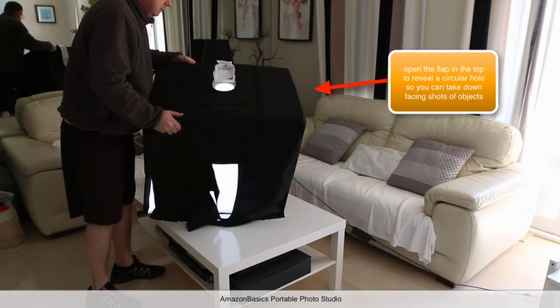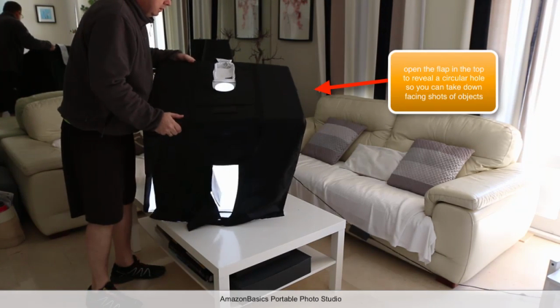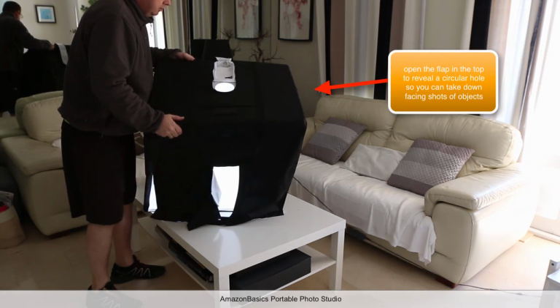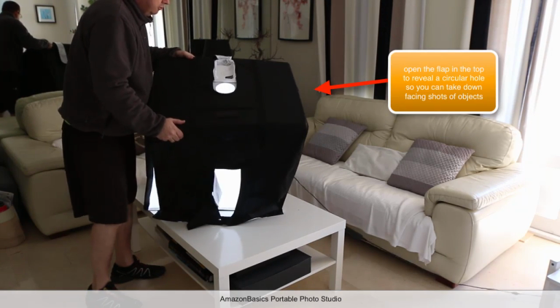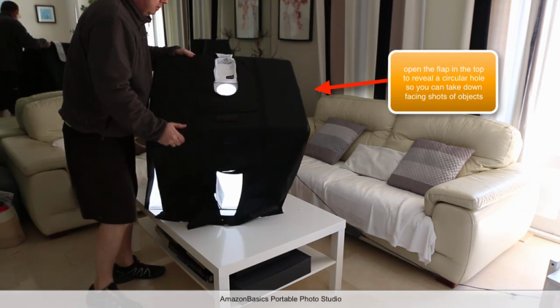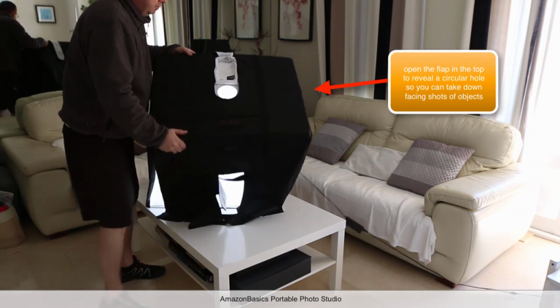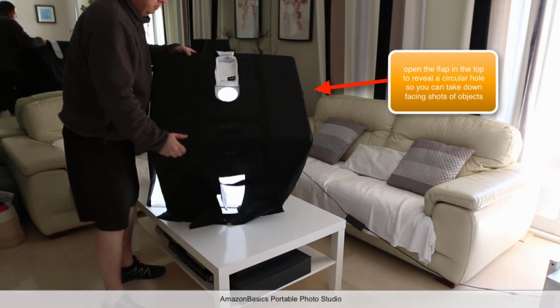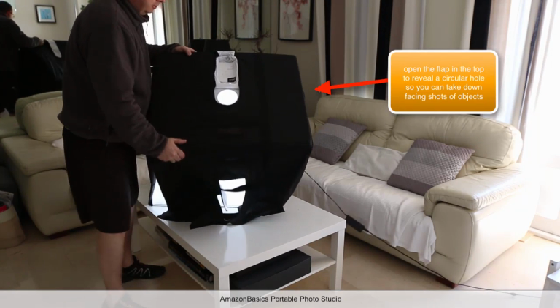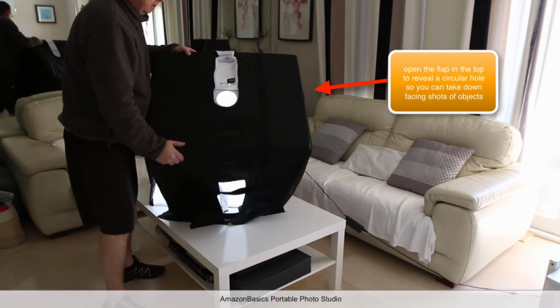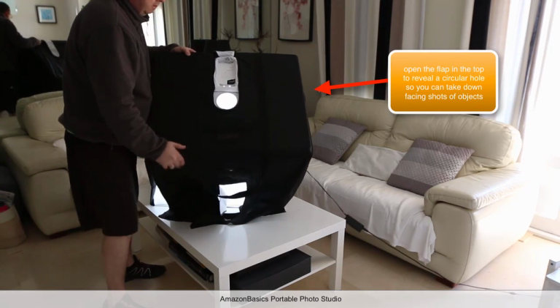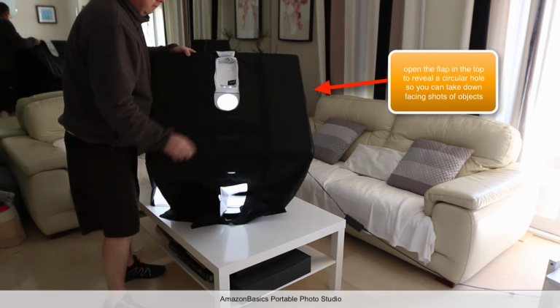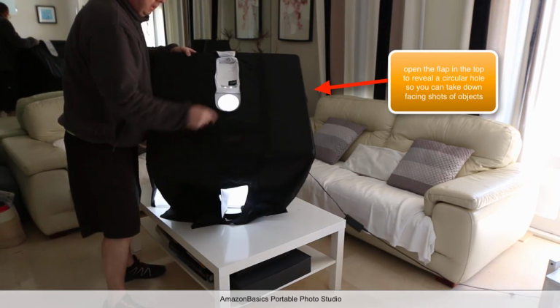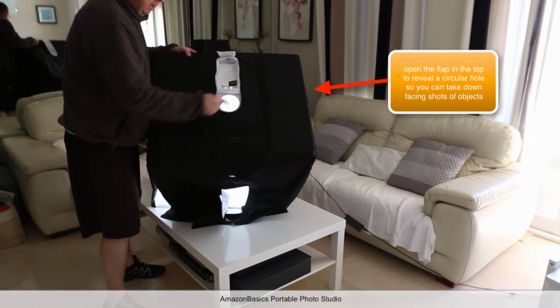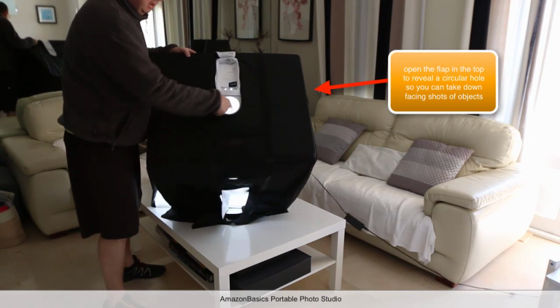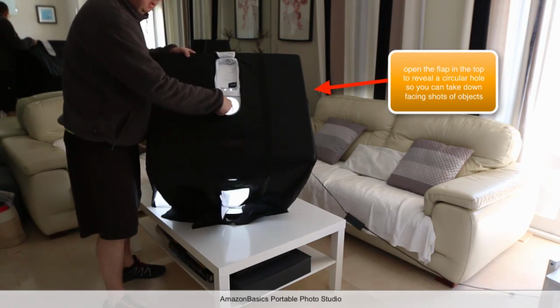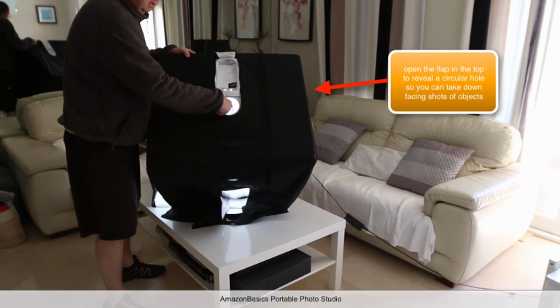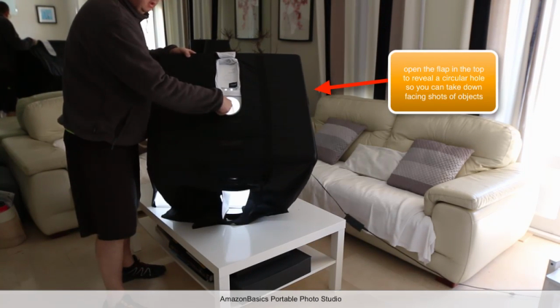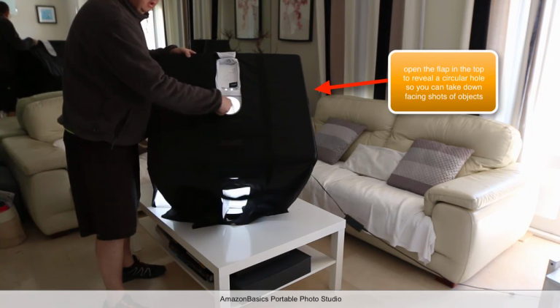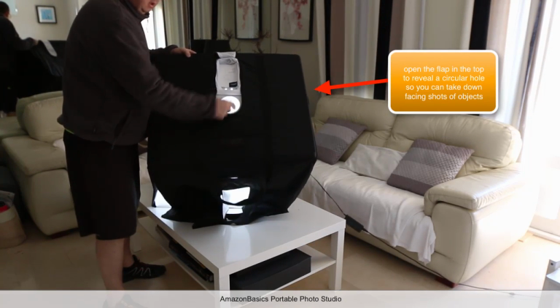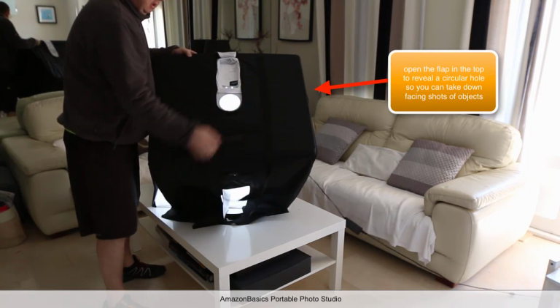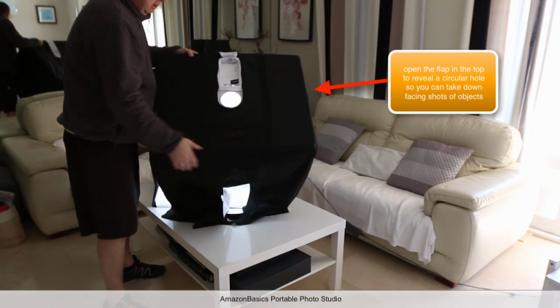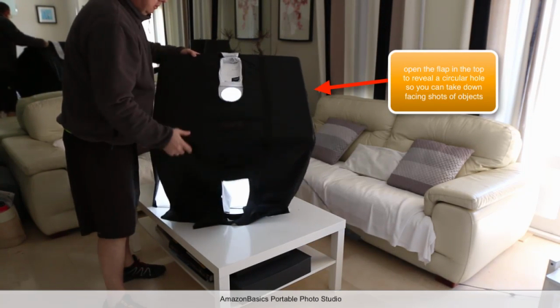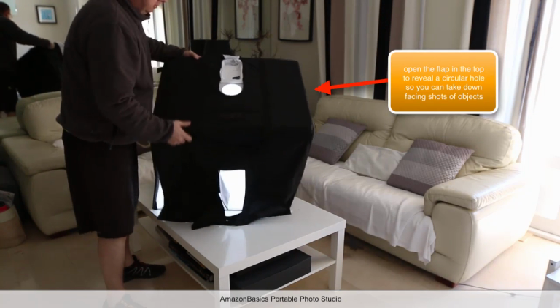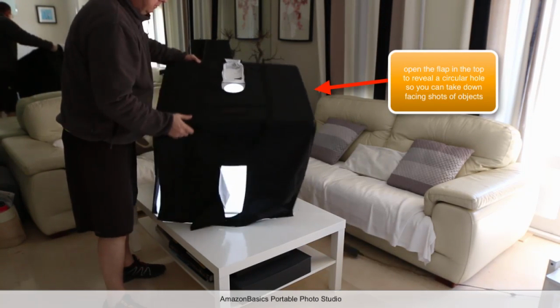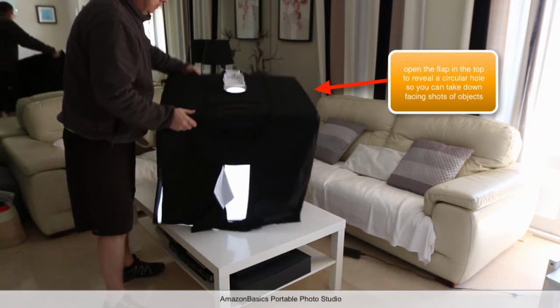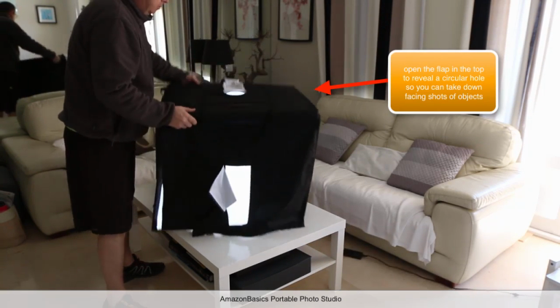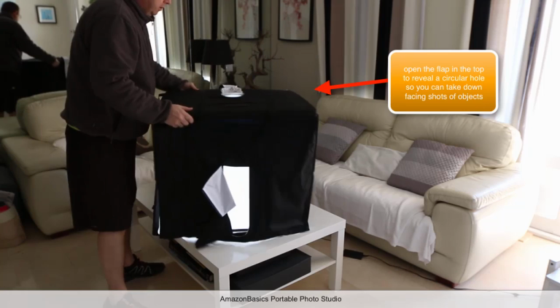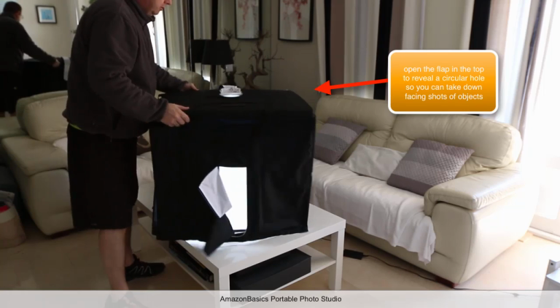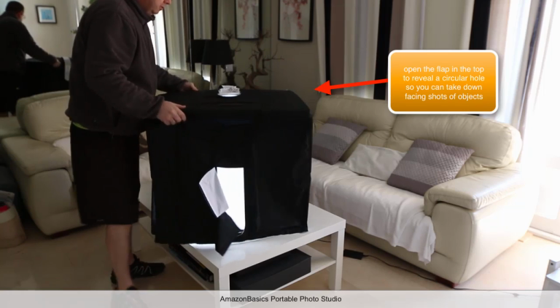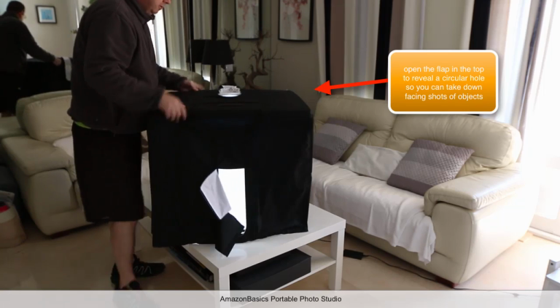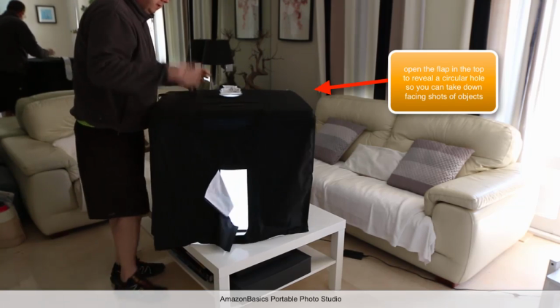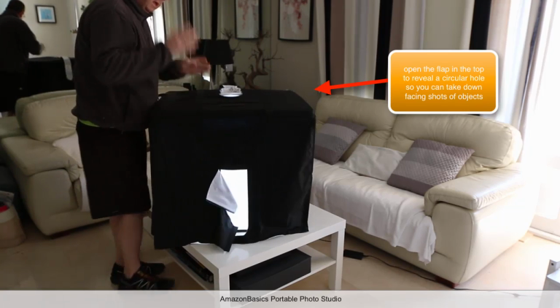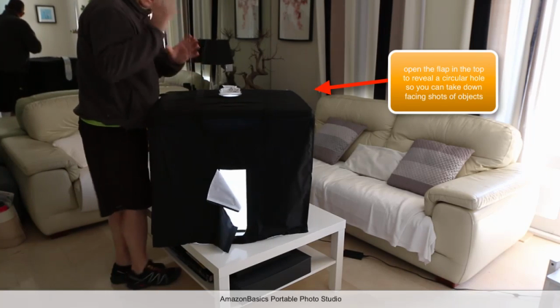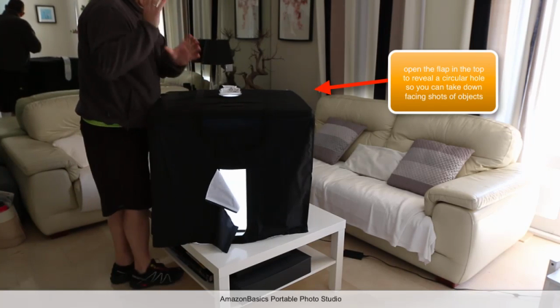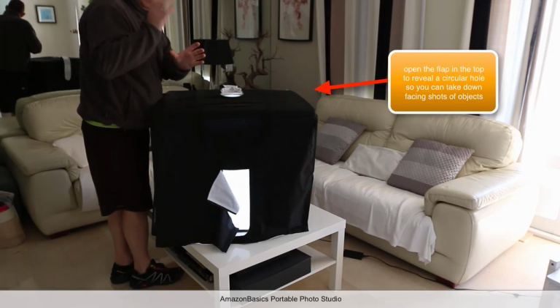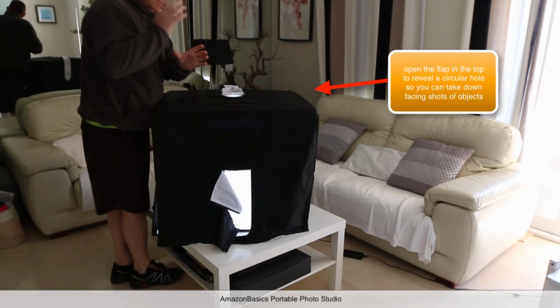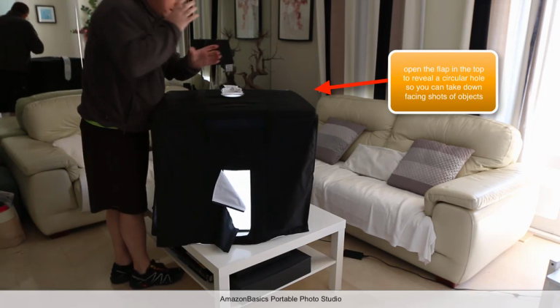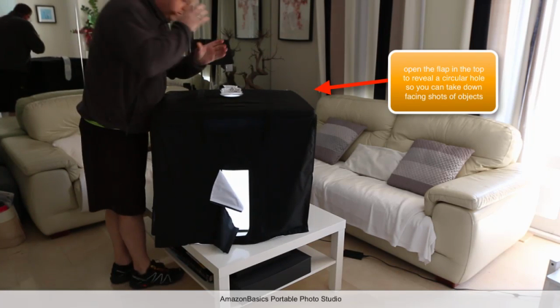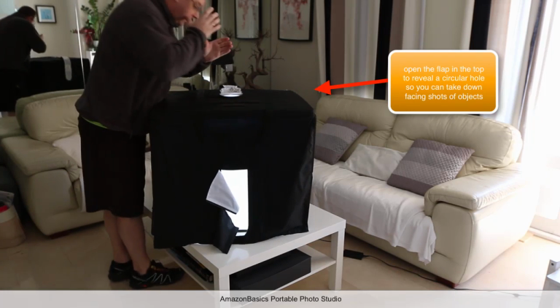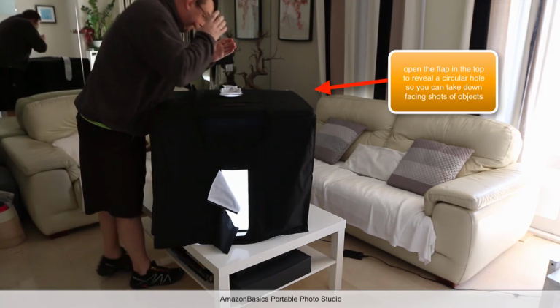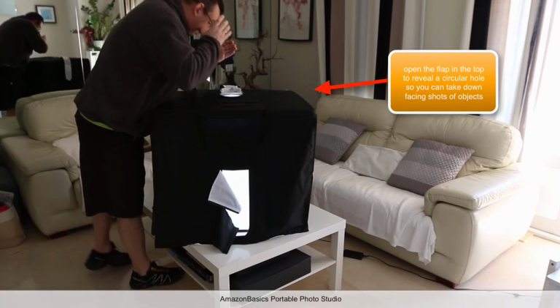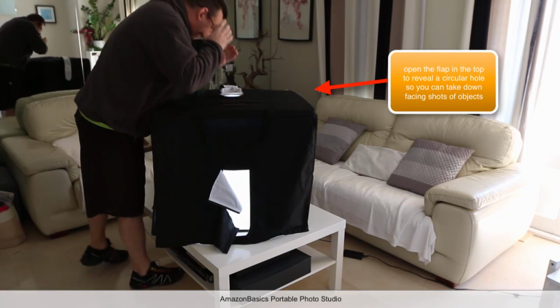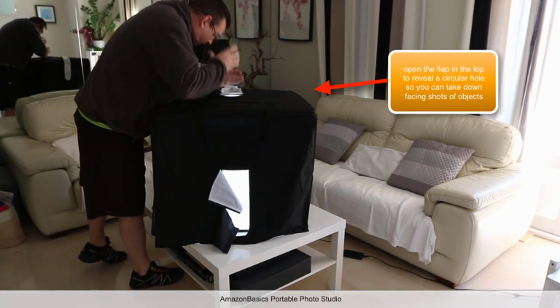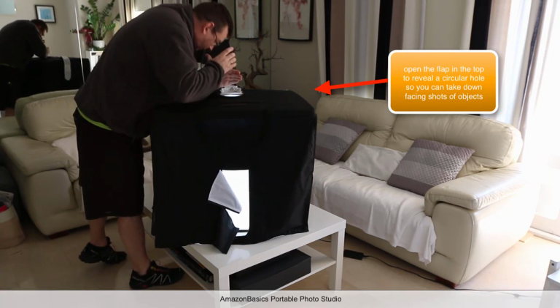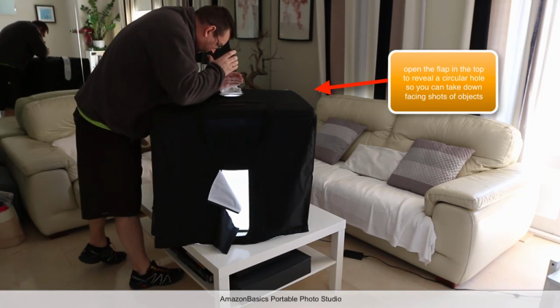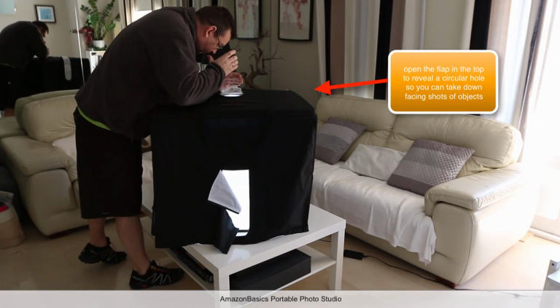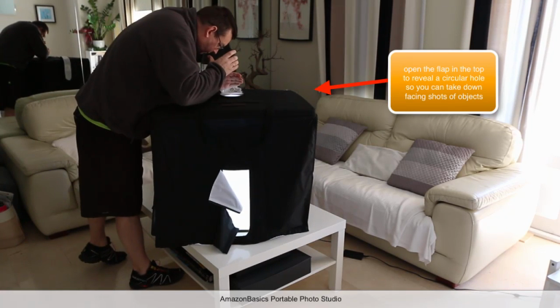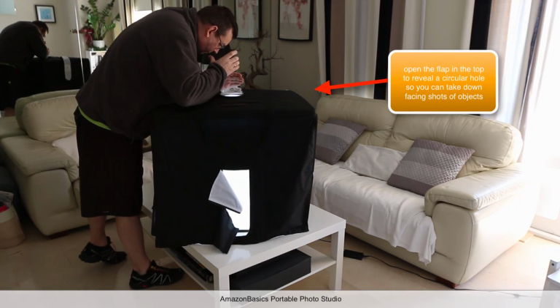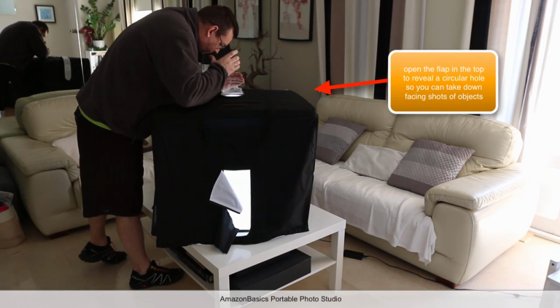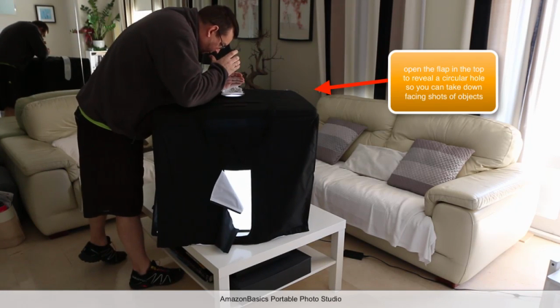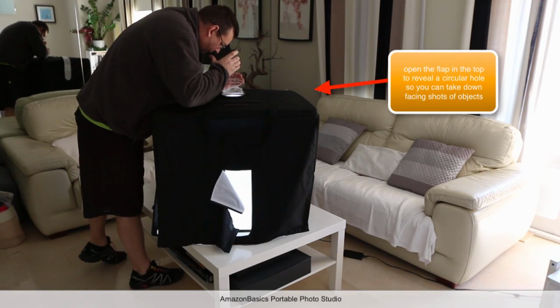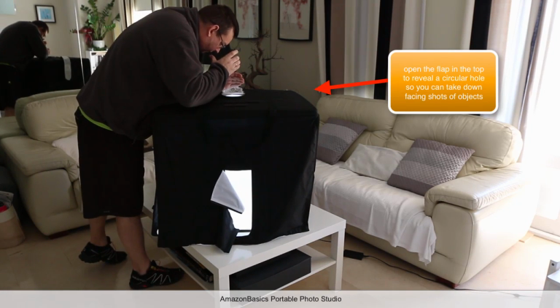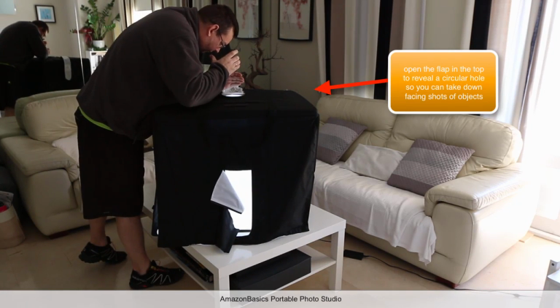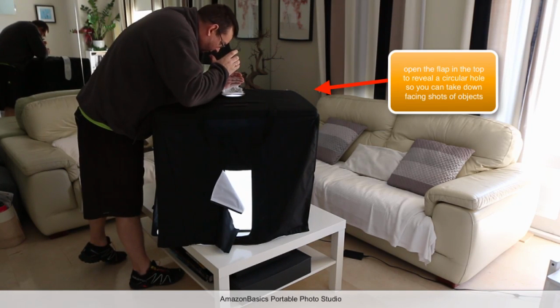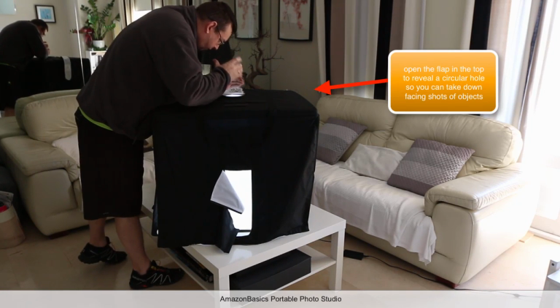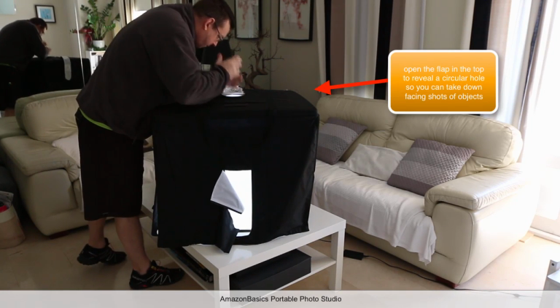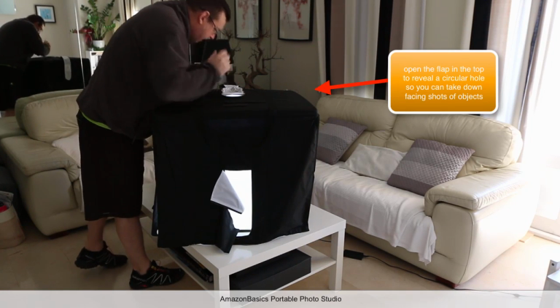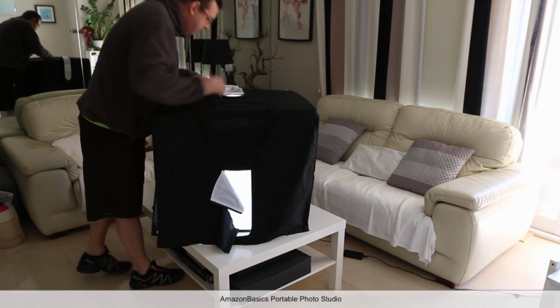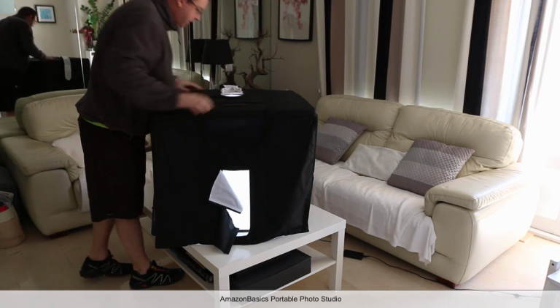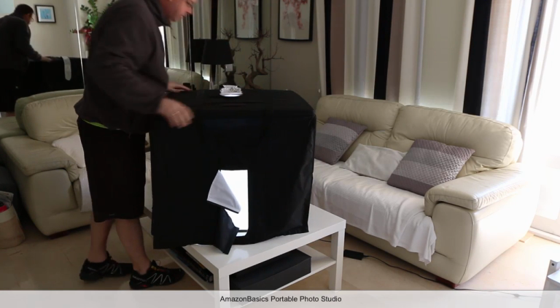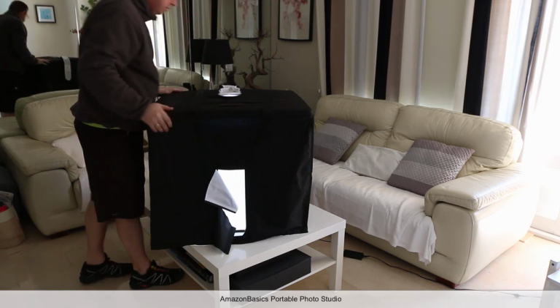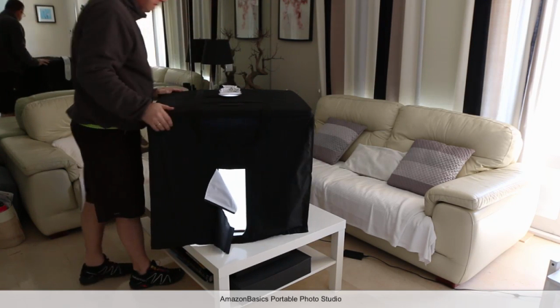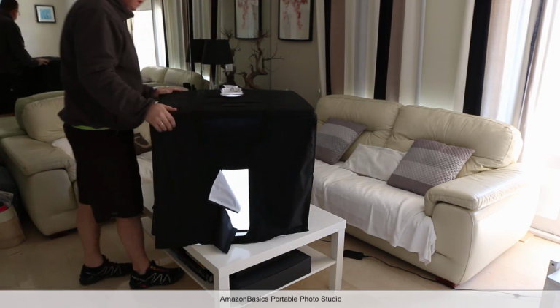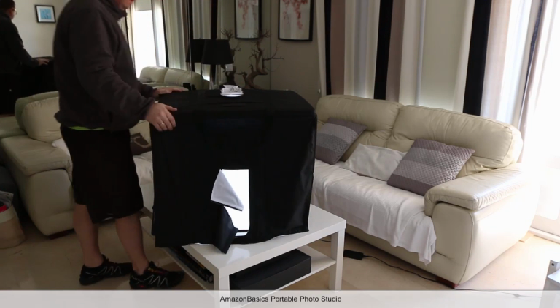There's also a hole in the top of the unit here. So if you want to get your camera and take the shot from above, you can do that.